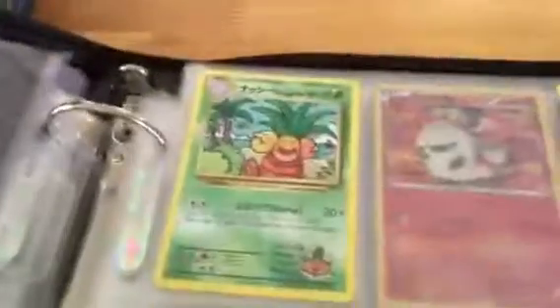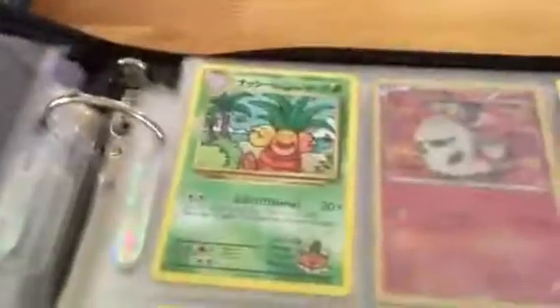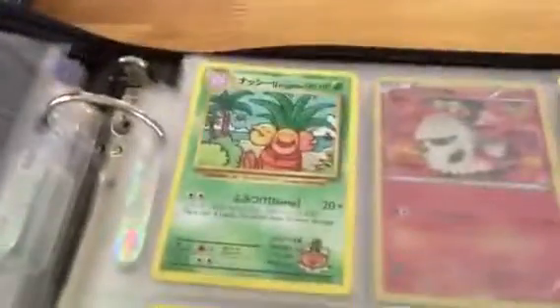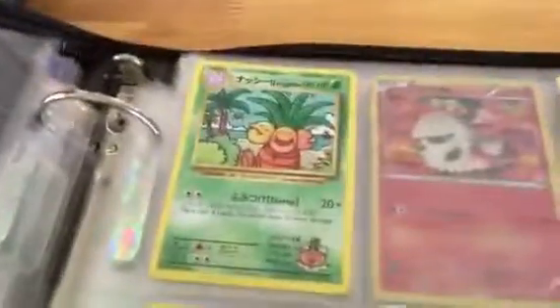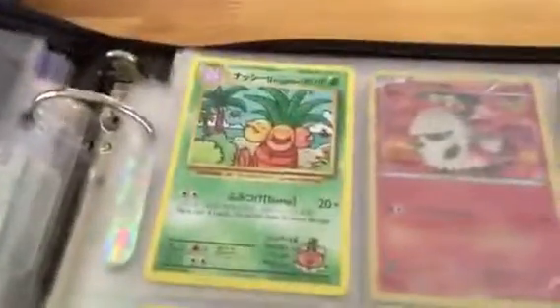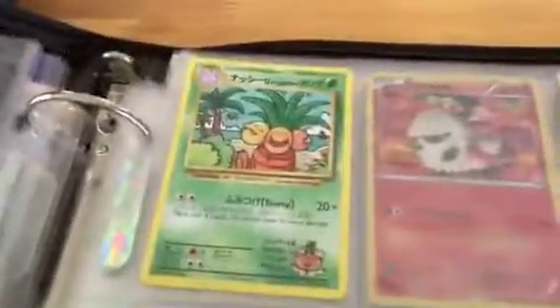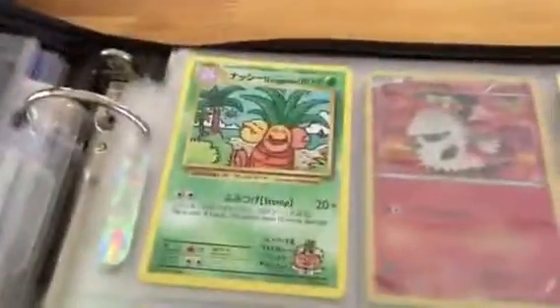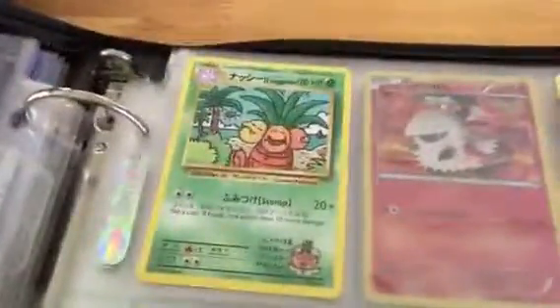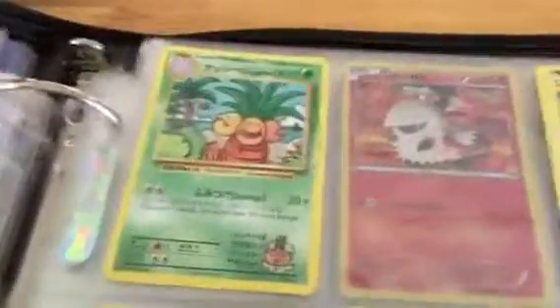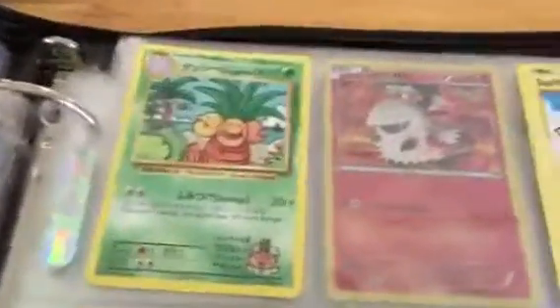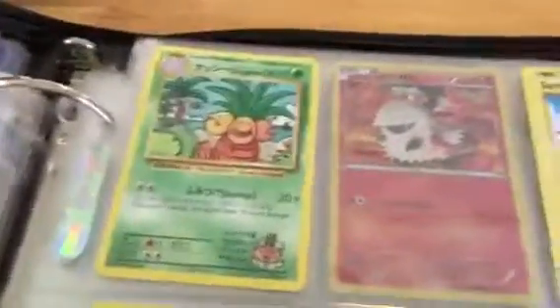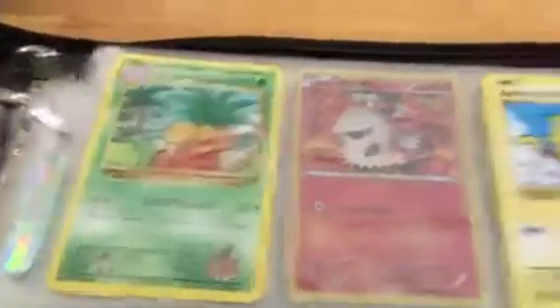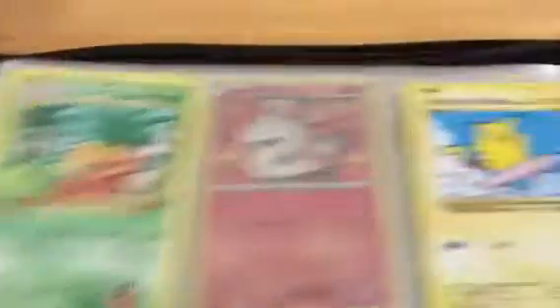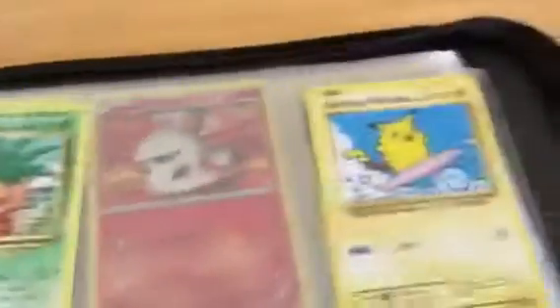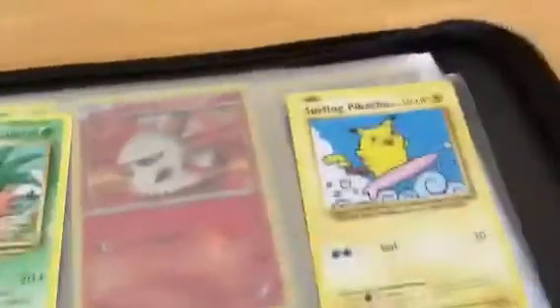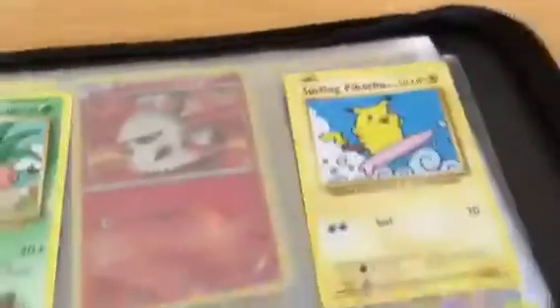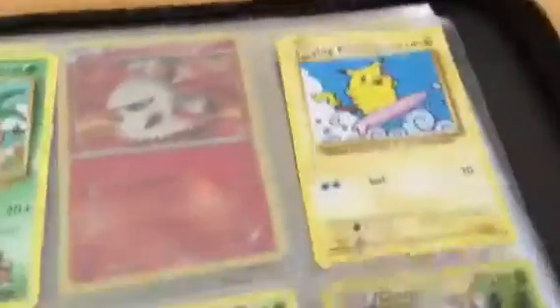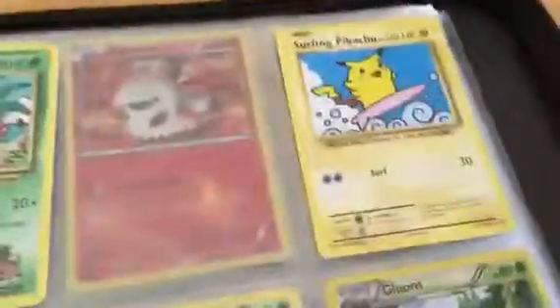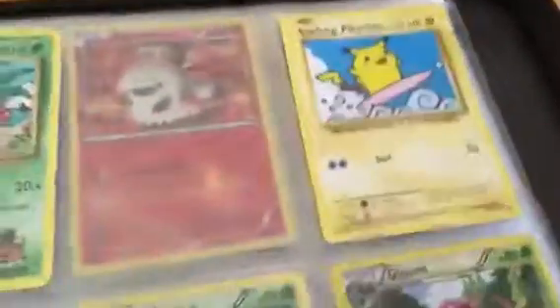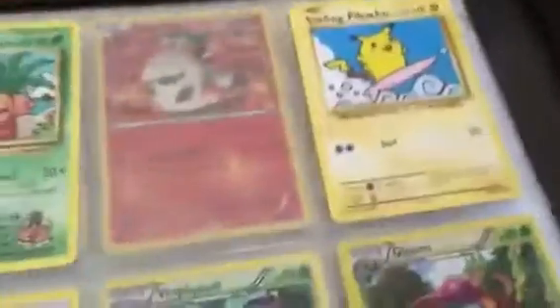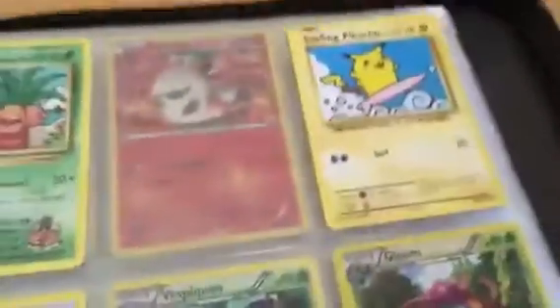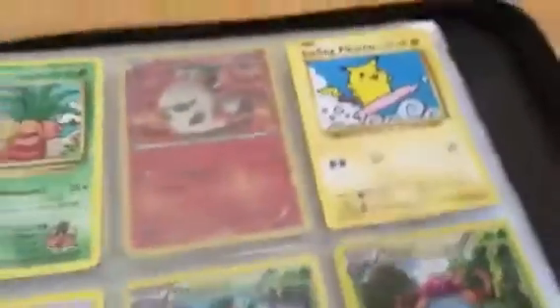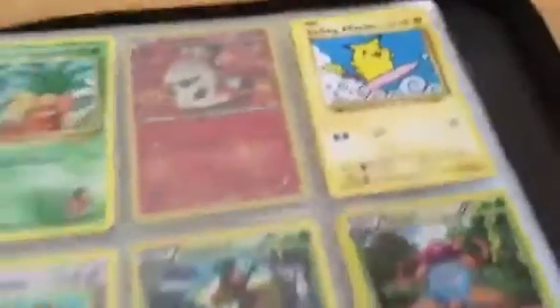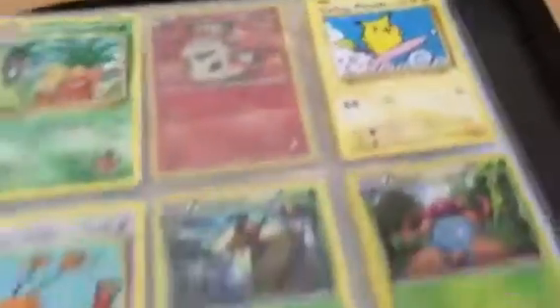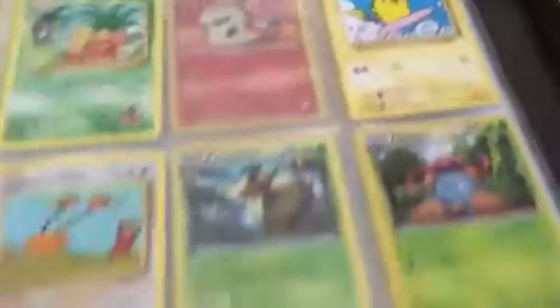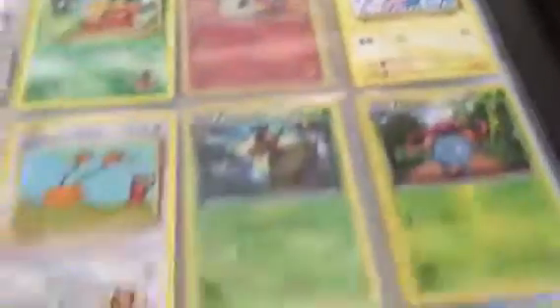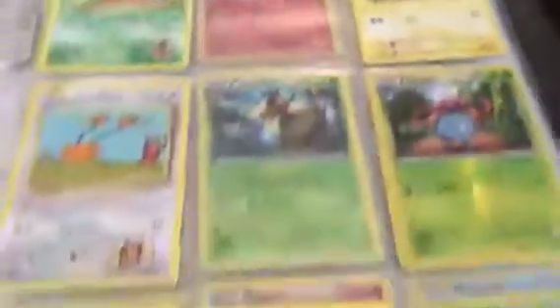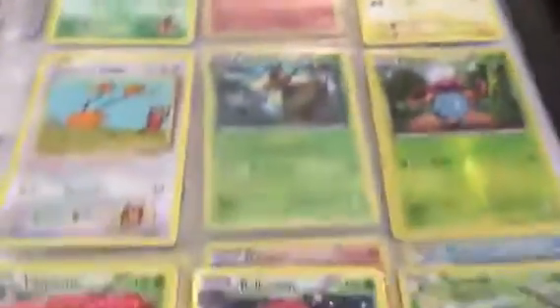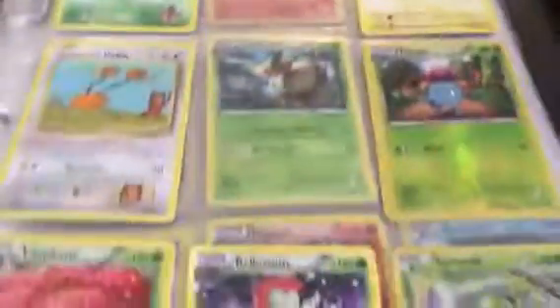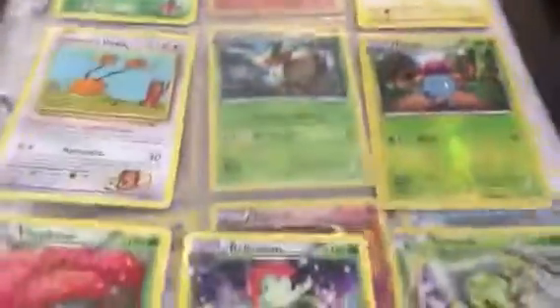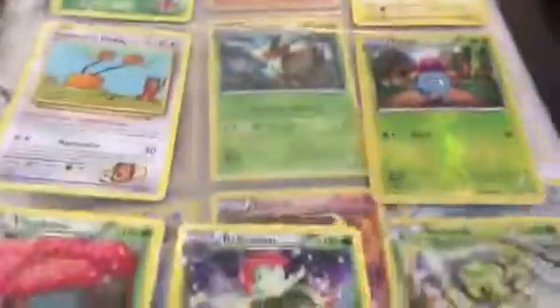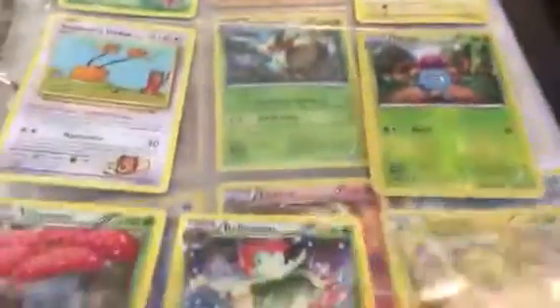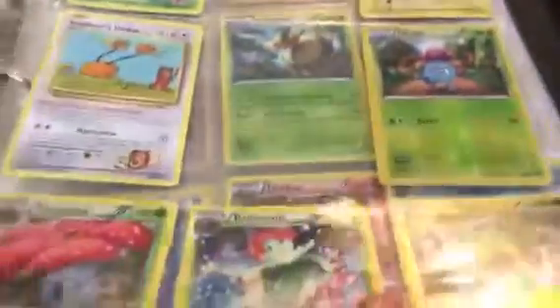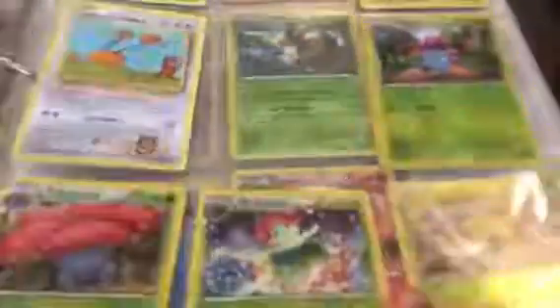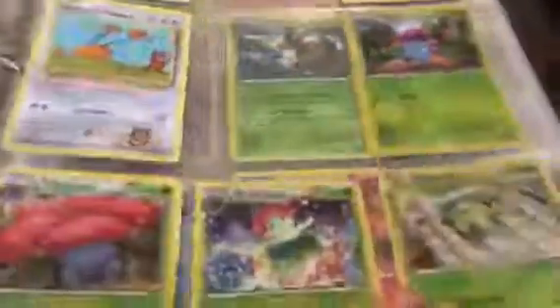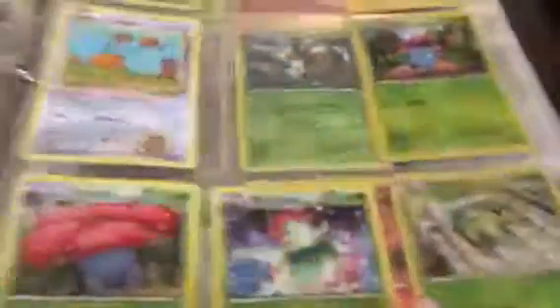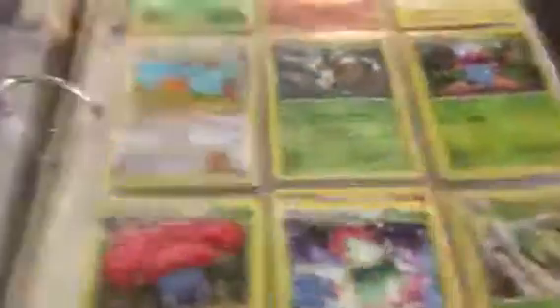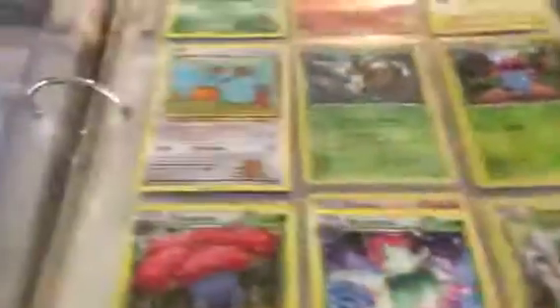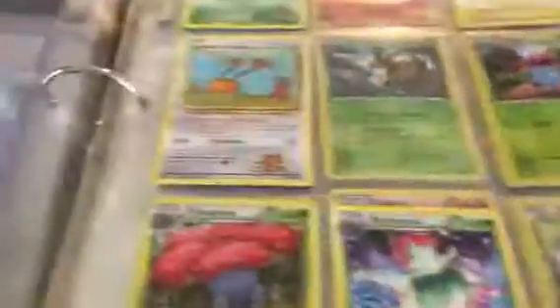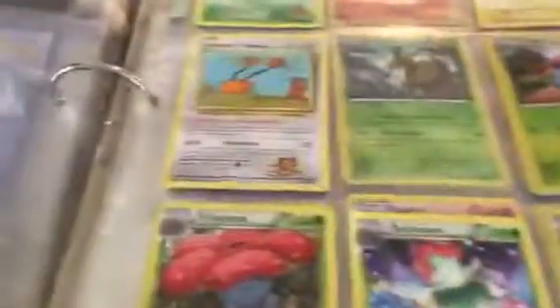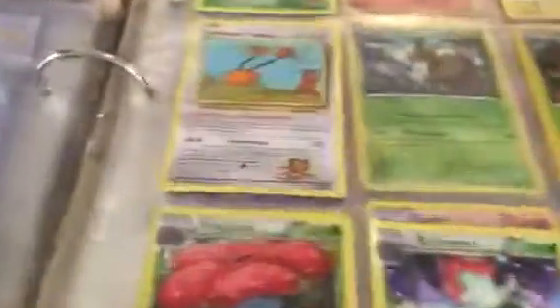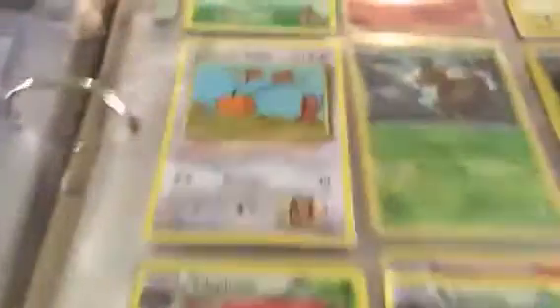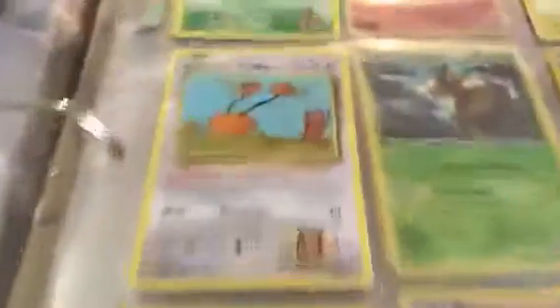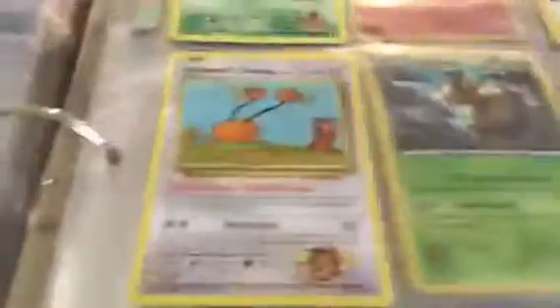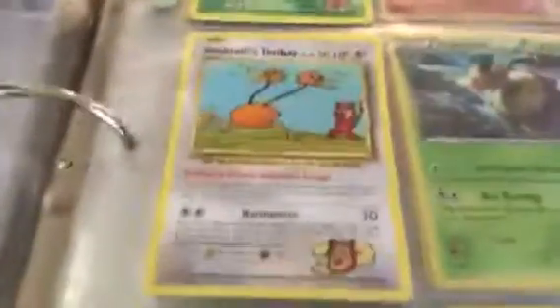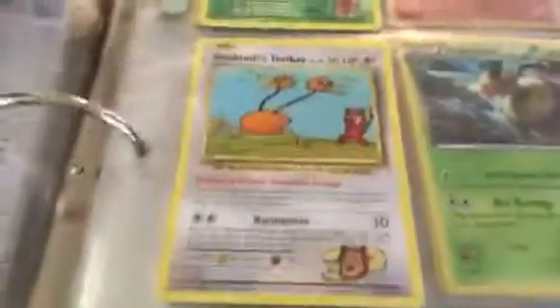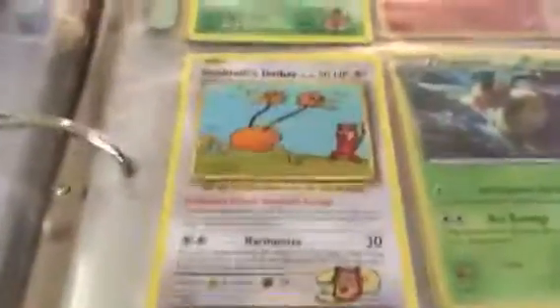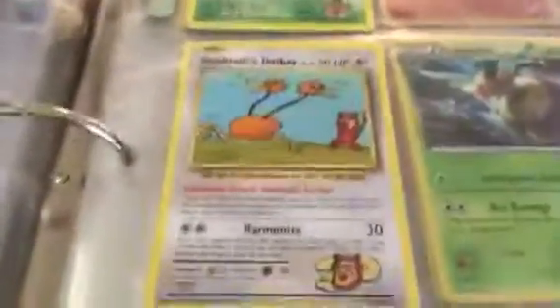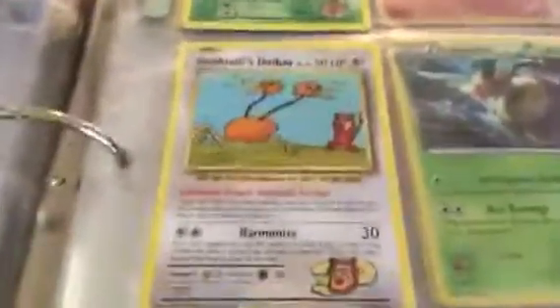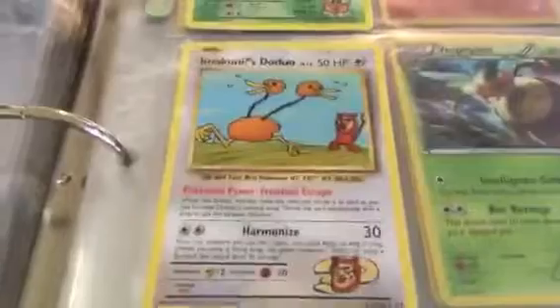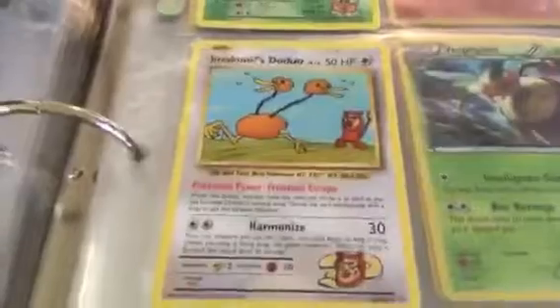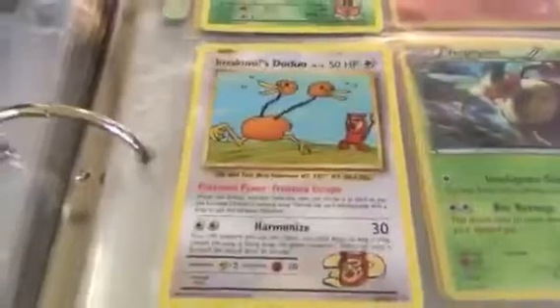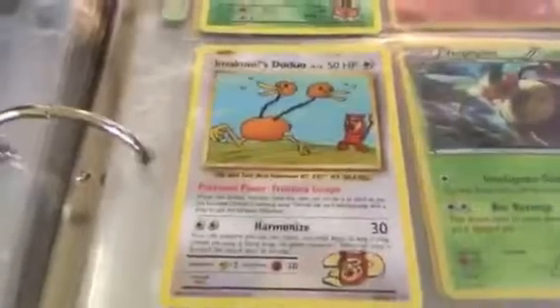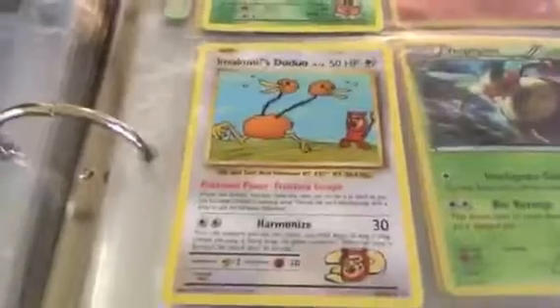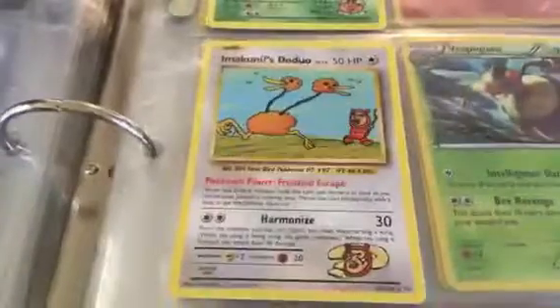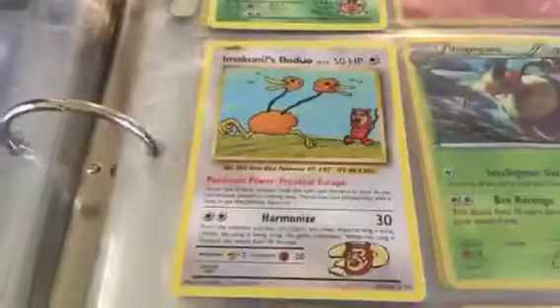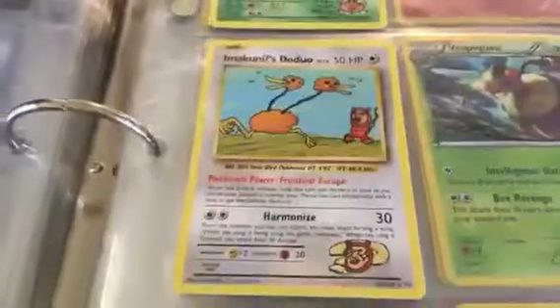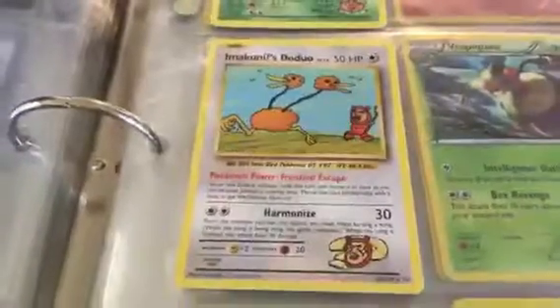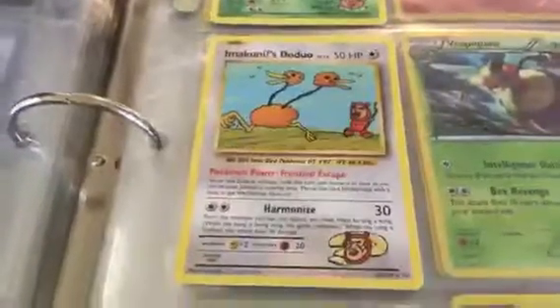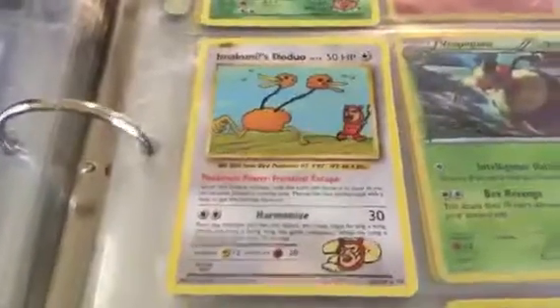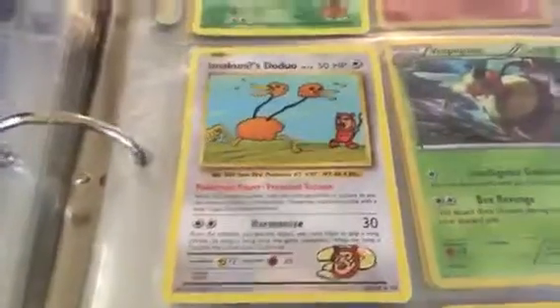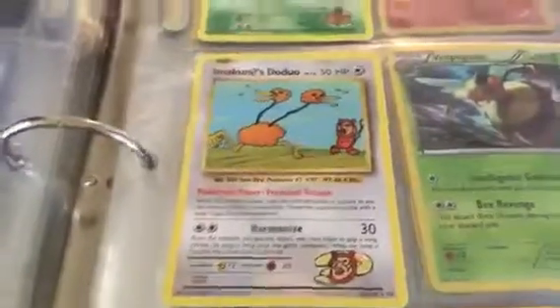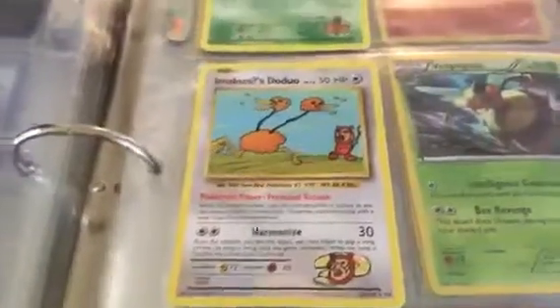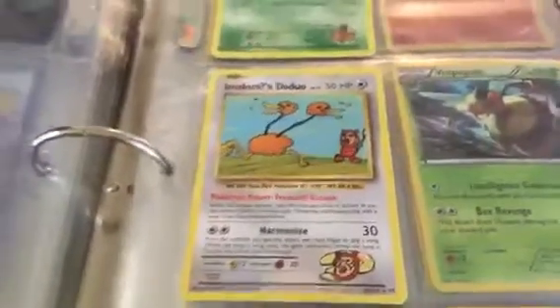Oh, not this page. Exeggutor Secret Rare, Secret Rare Surfing Pikachu, and Secret Rare Emolga. Super Duo.